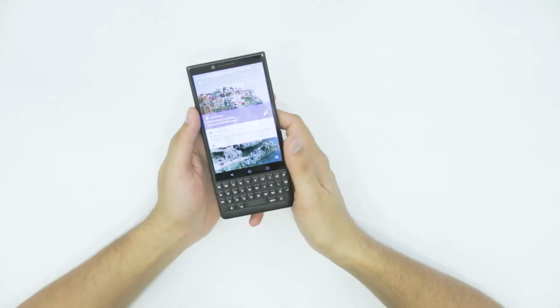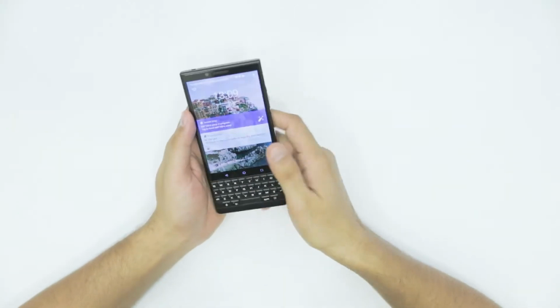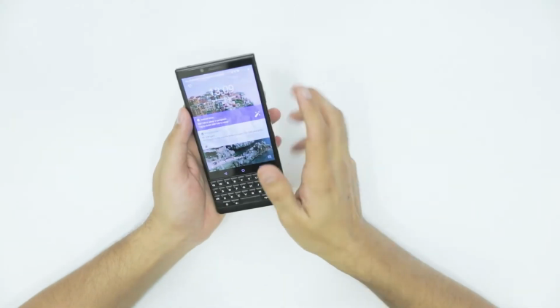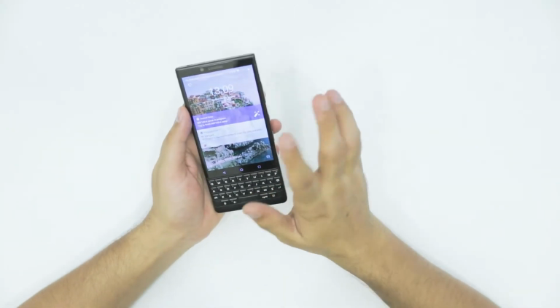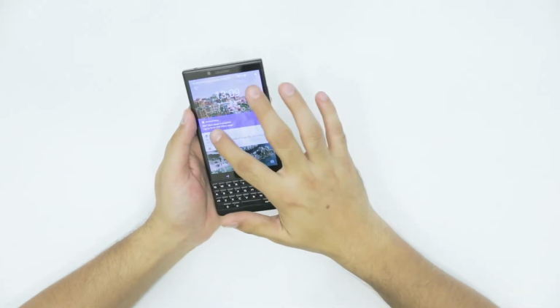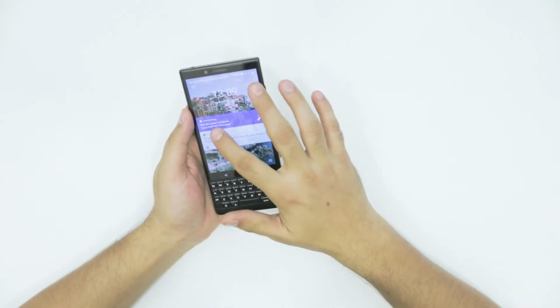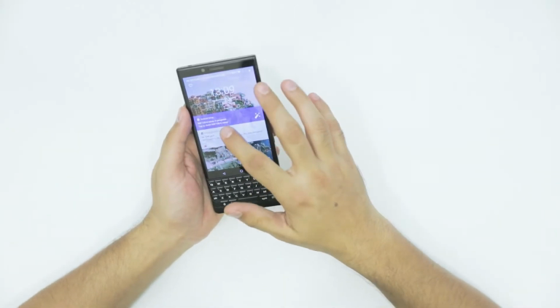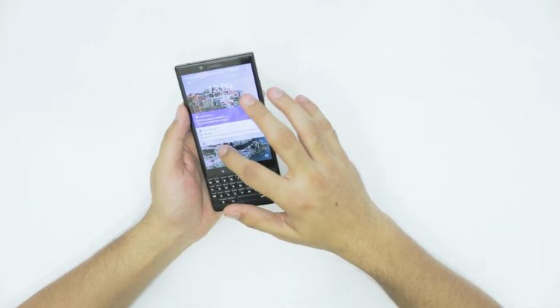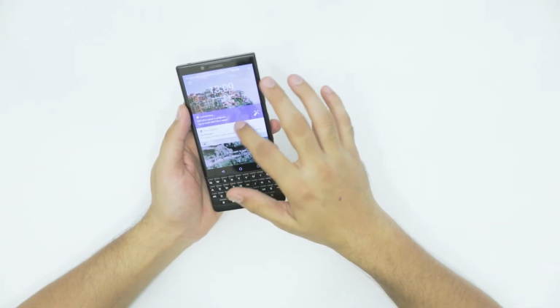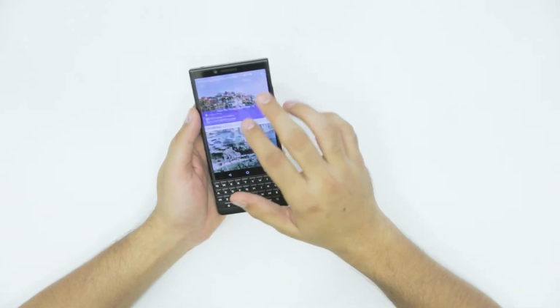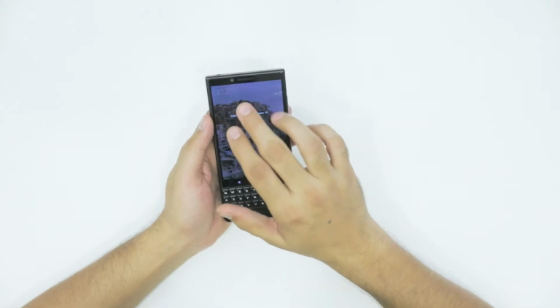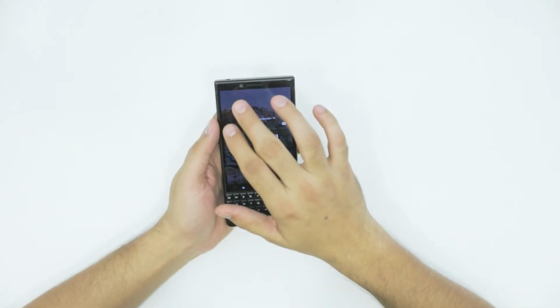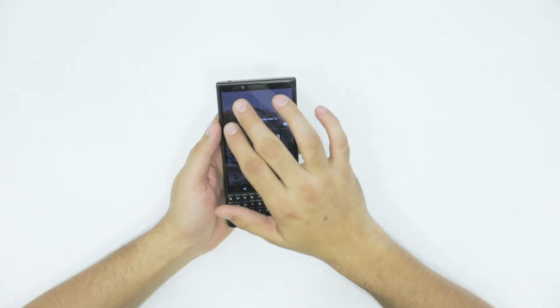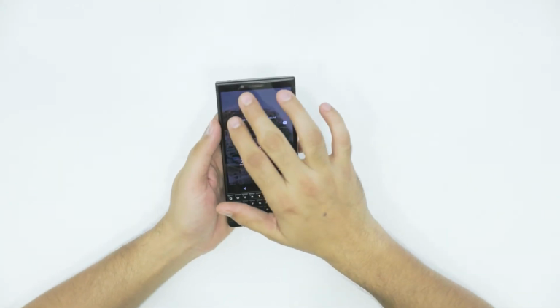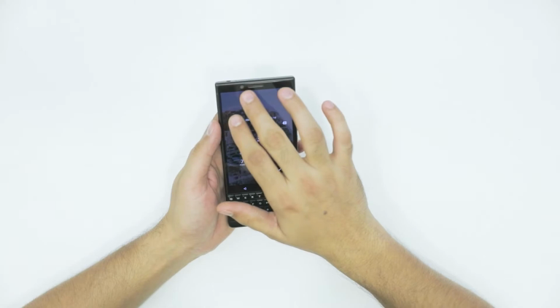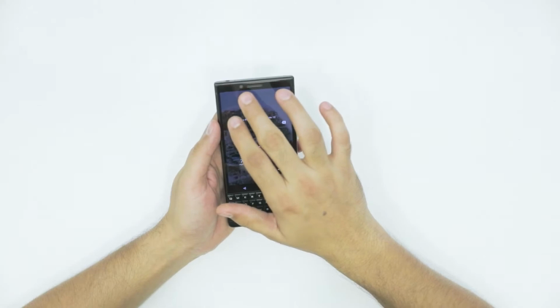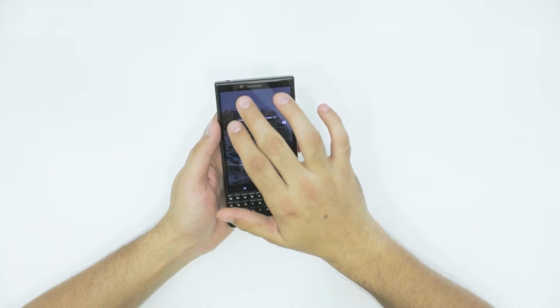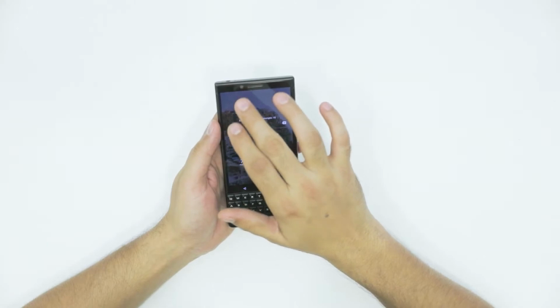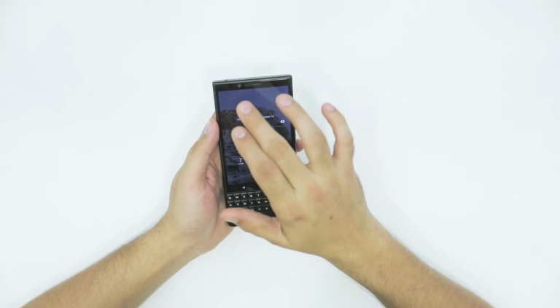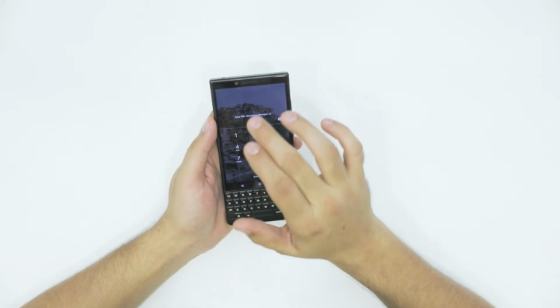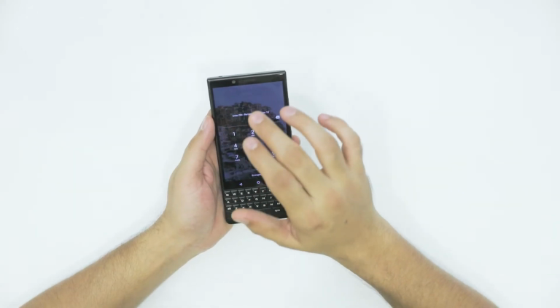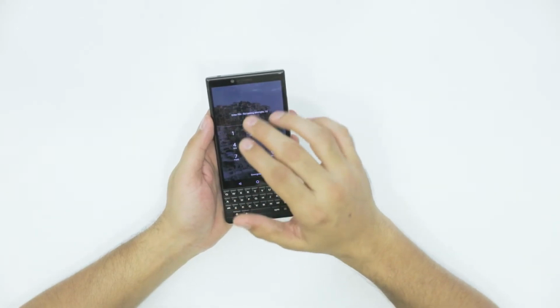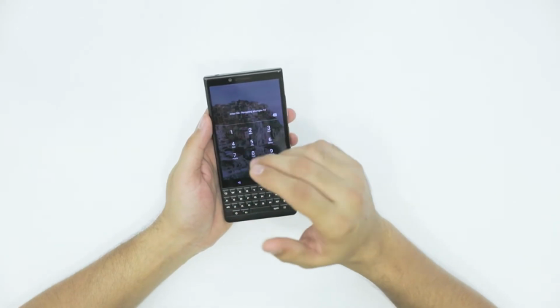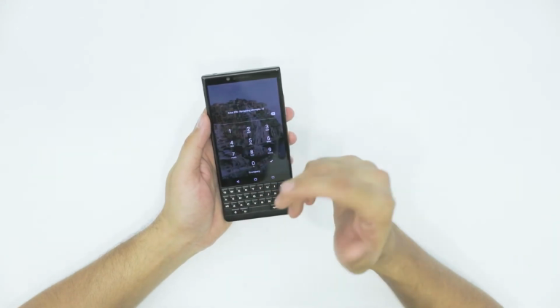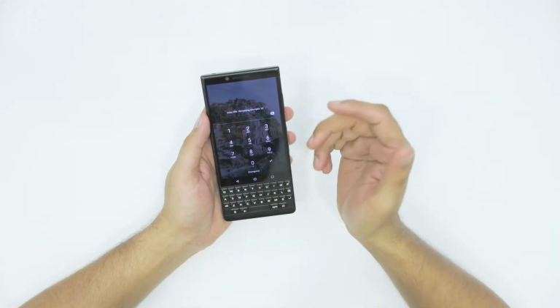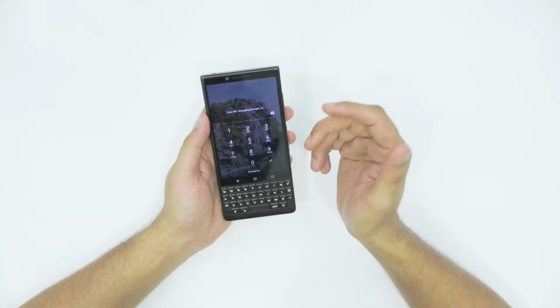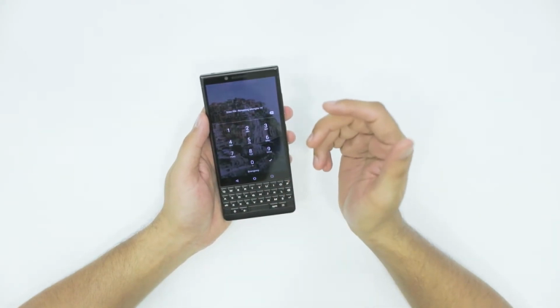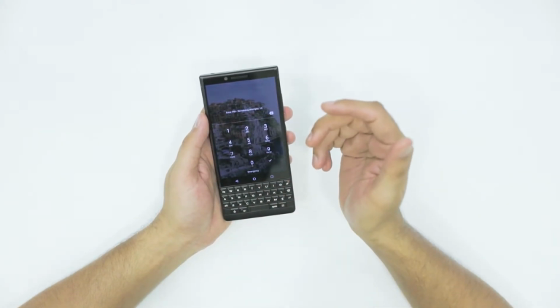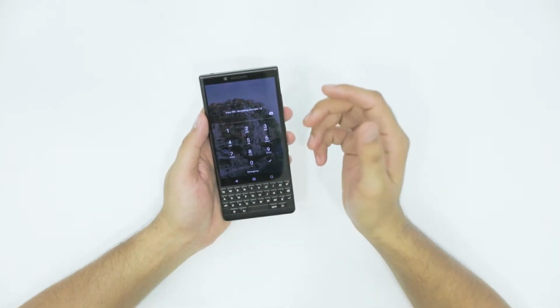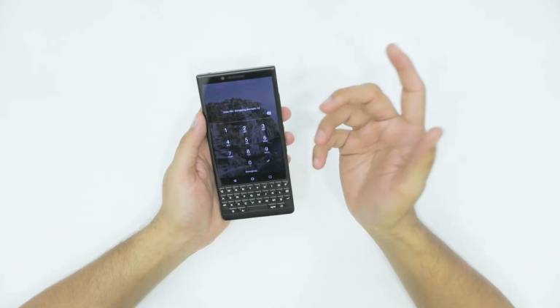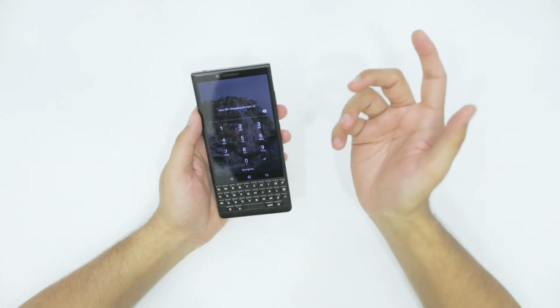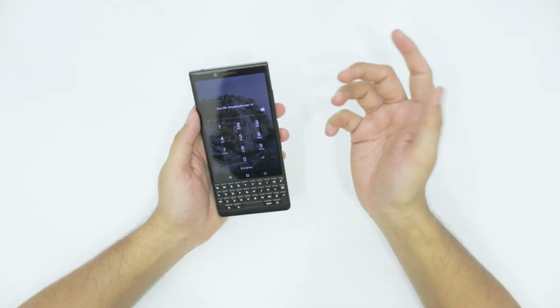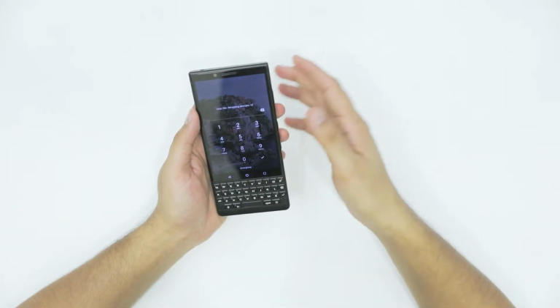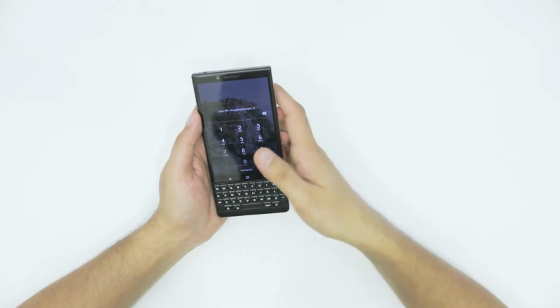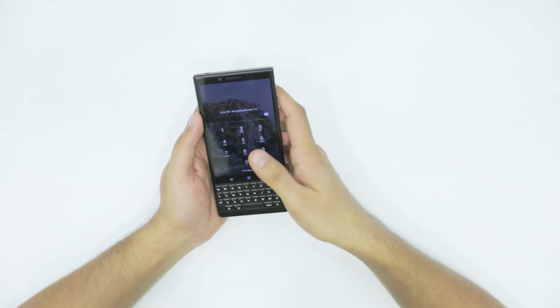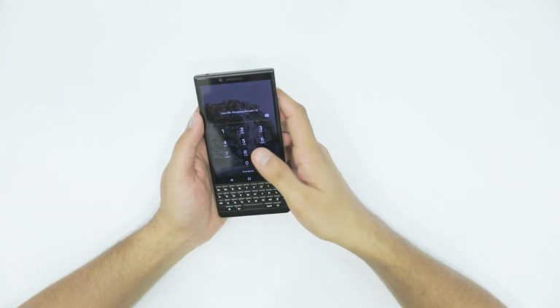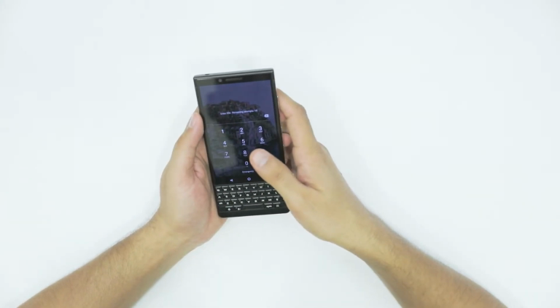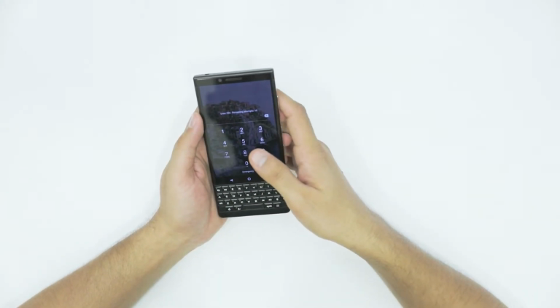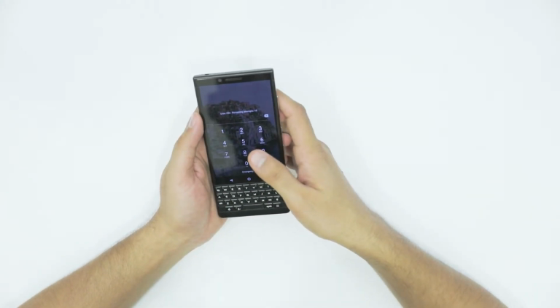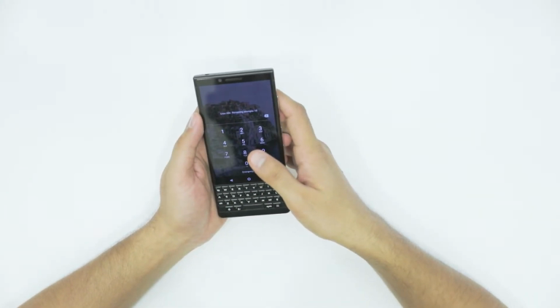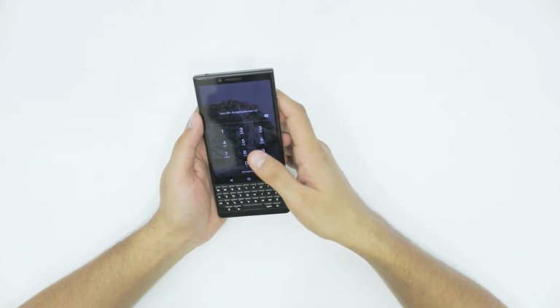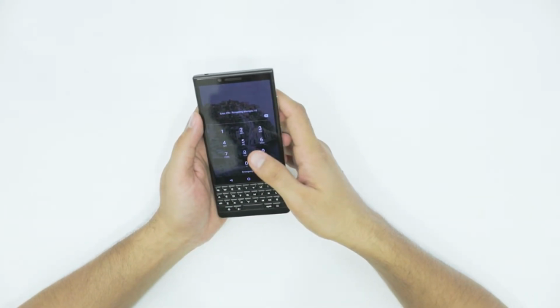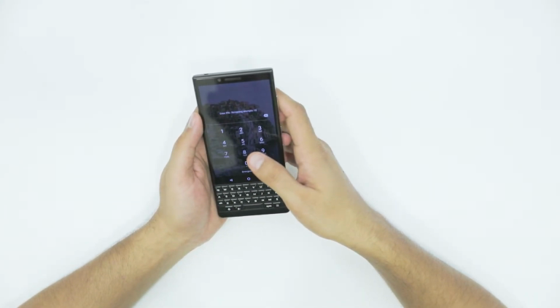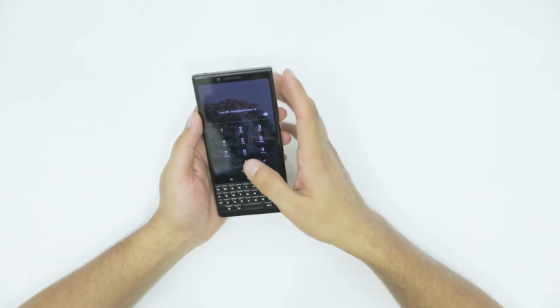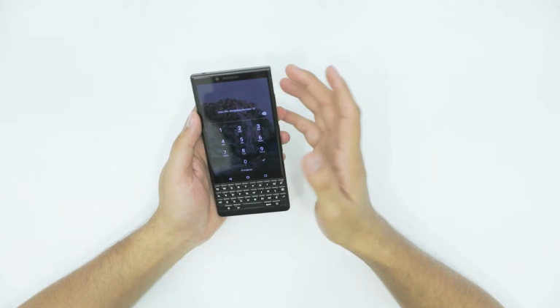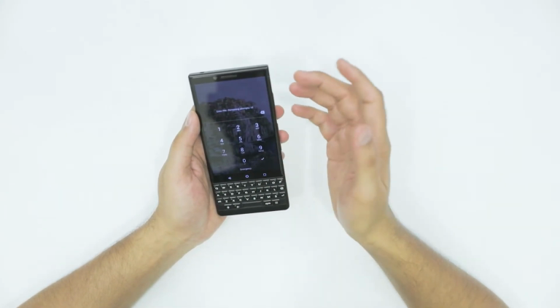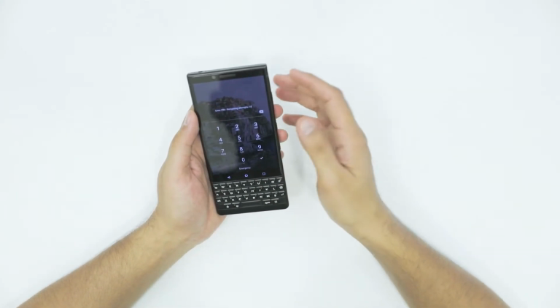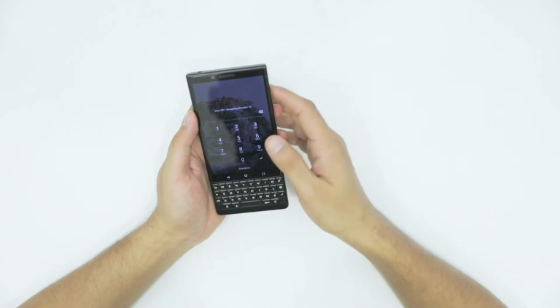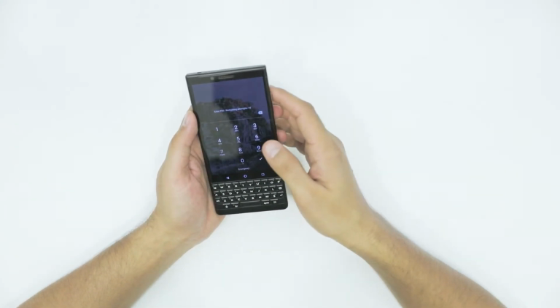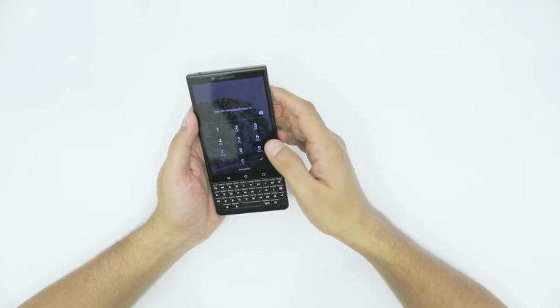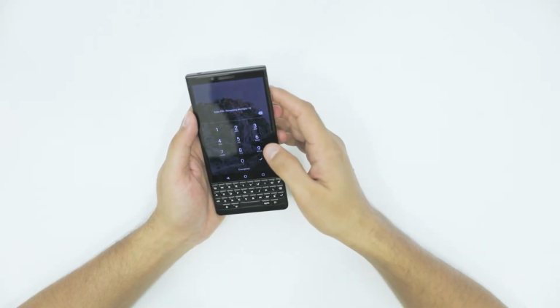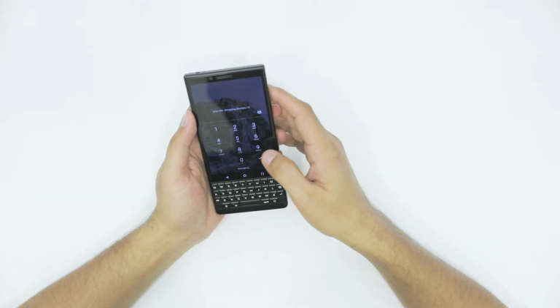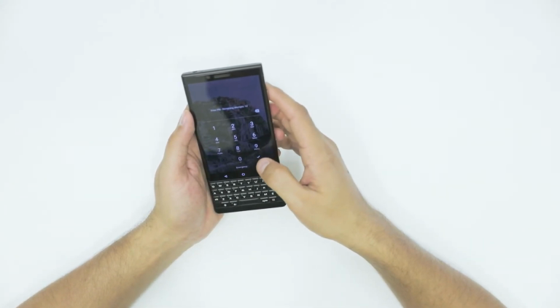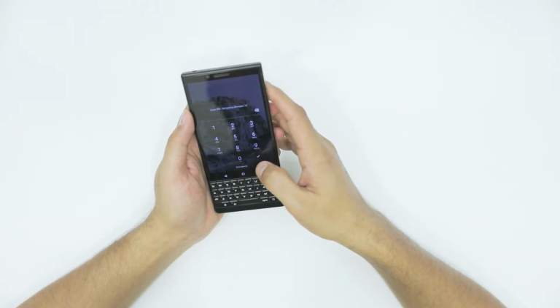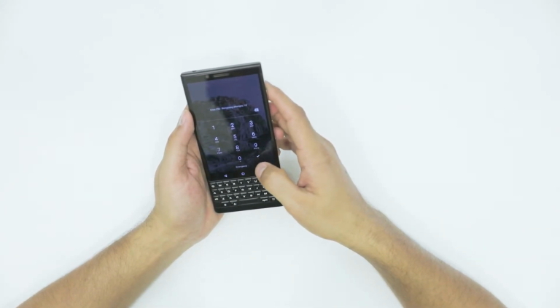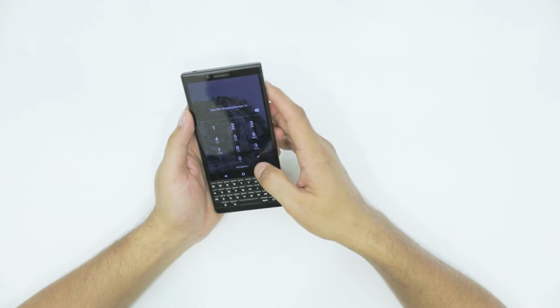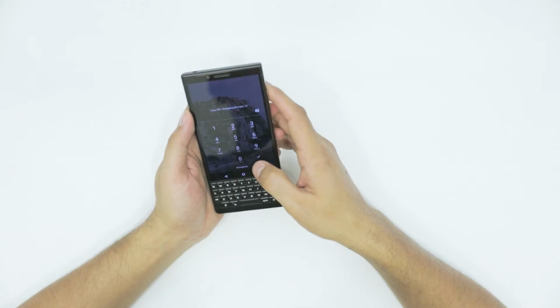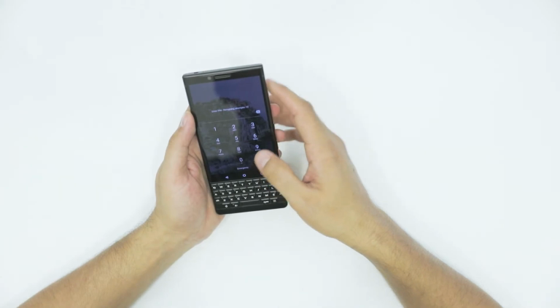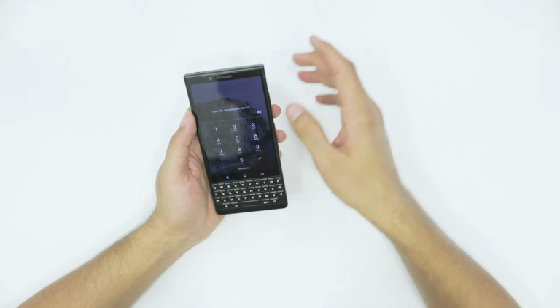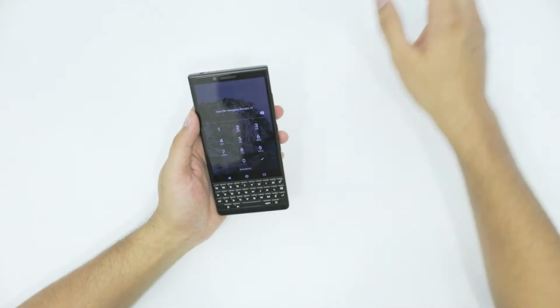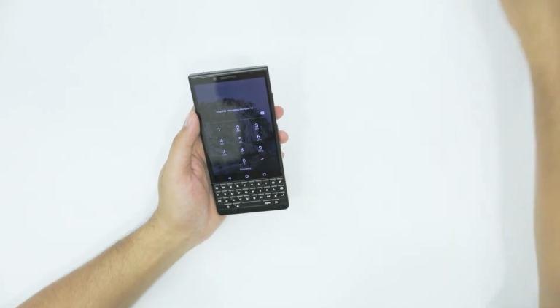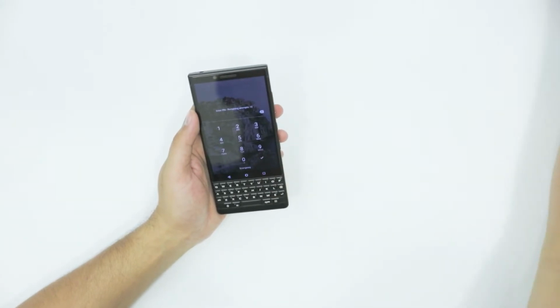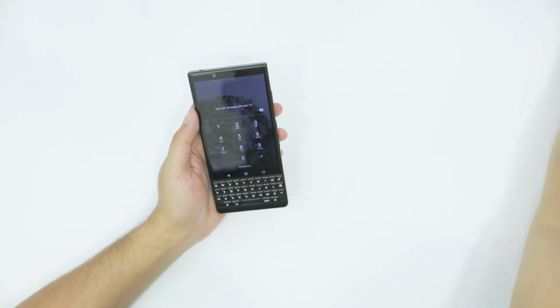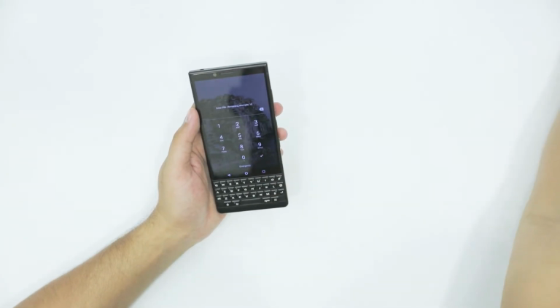On the front side, you have an 8 megapixel camera, which is decent enough considering the target audience of this particular phone are business individuals.